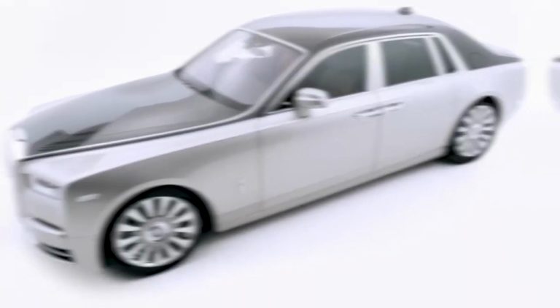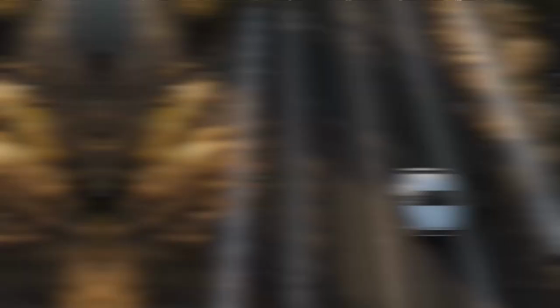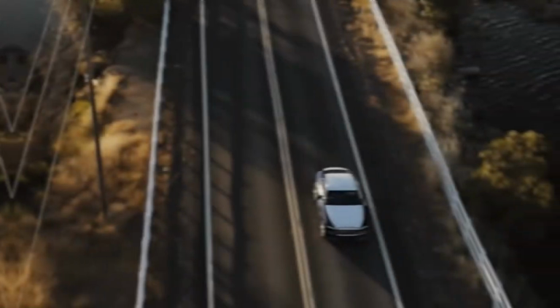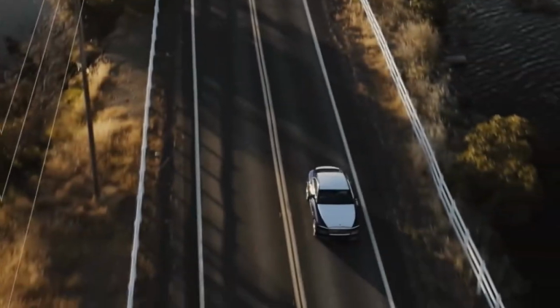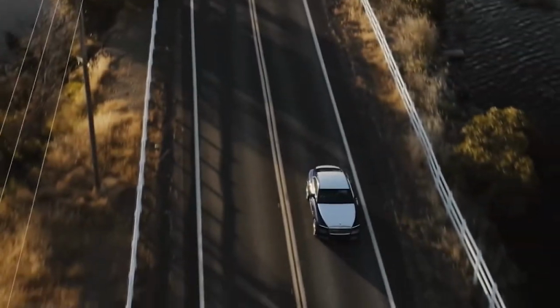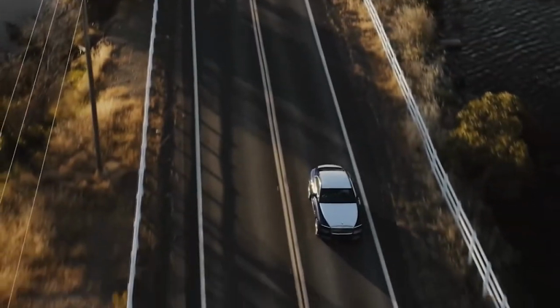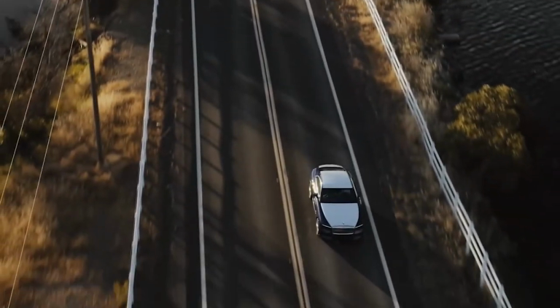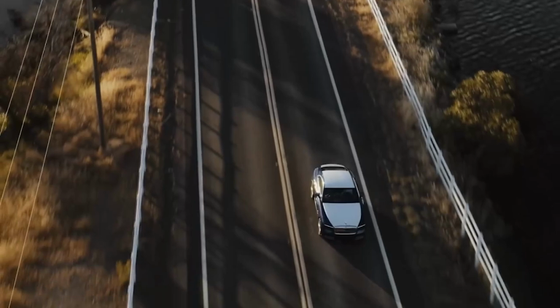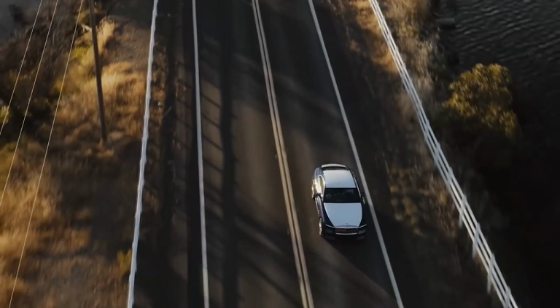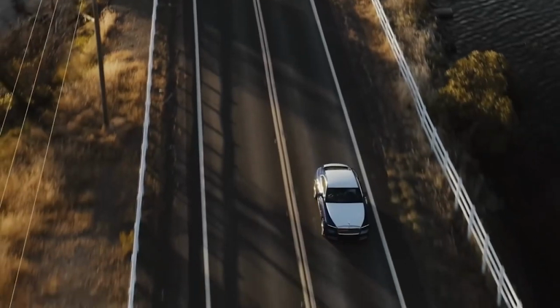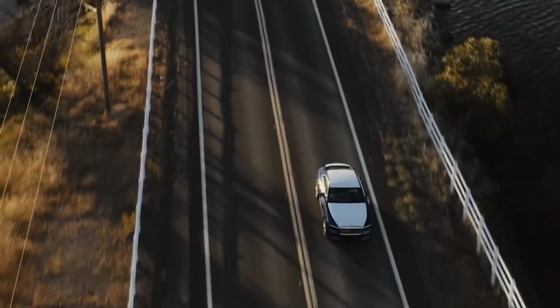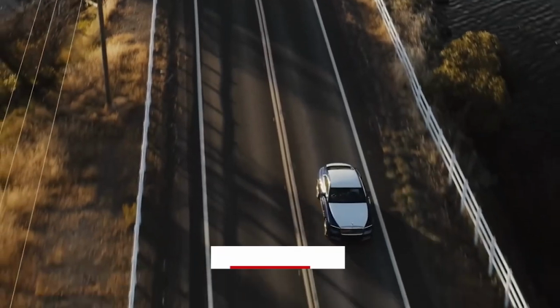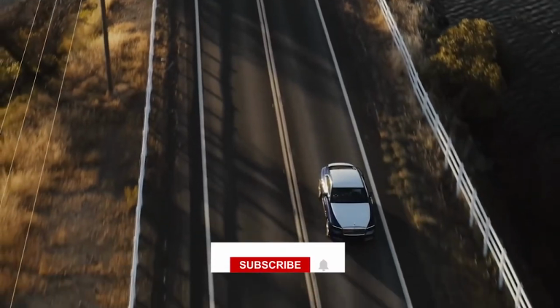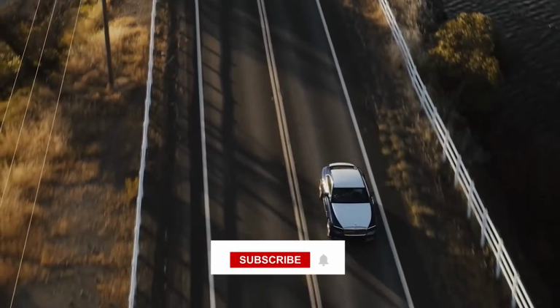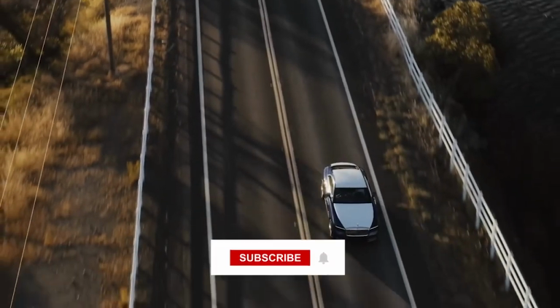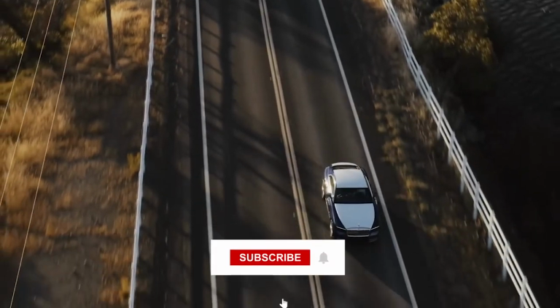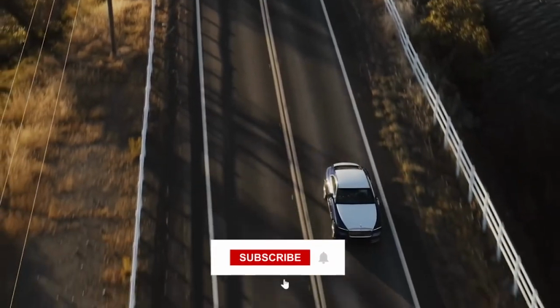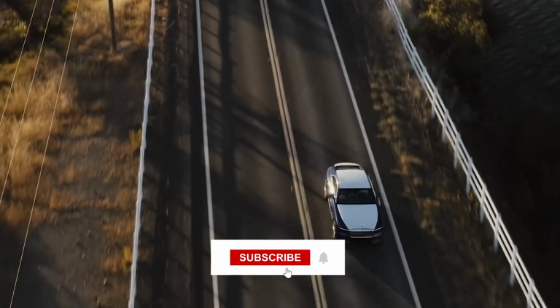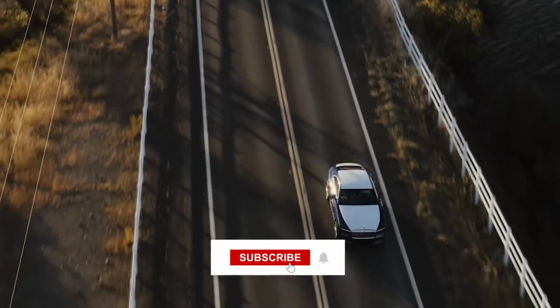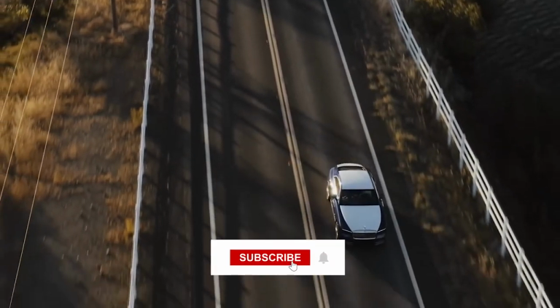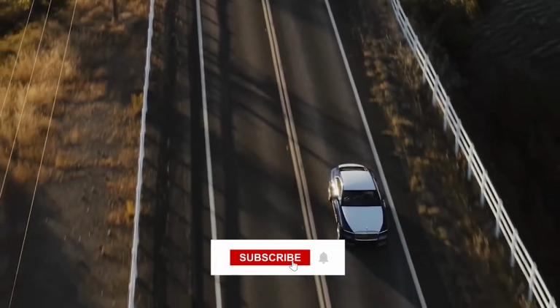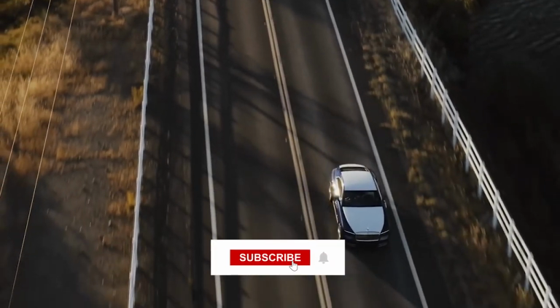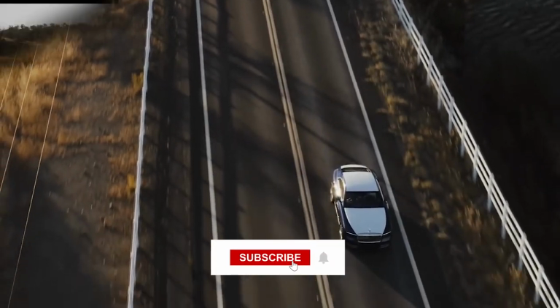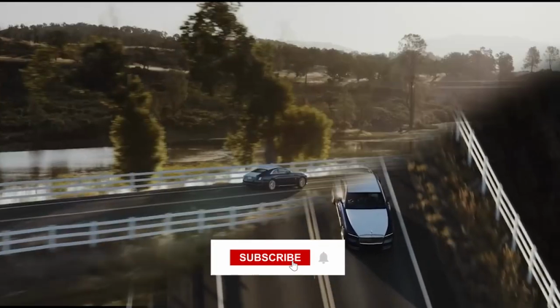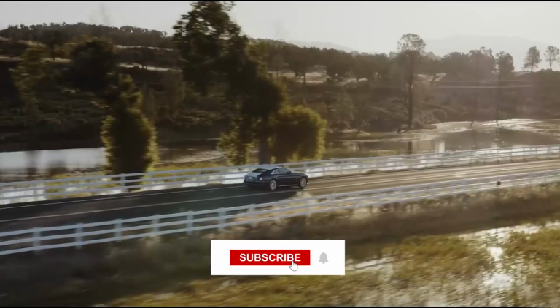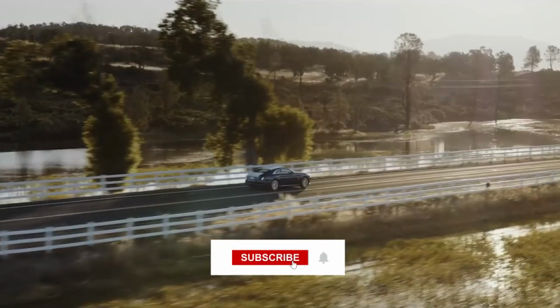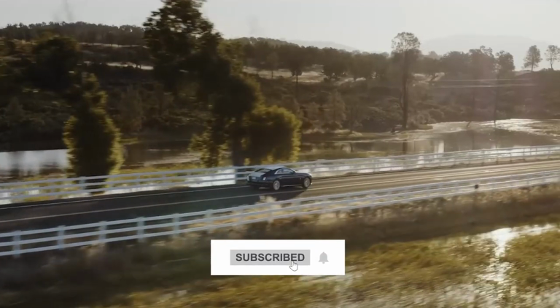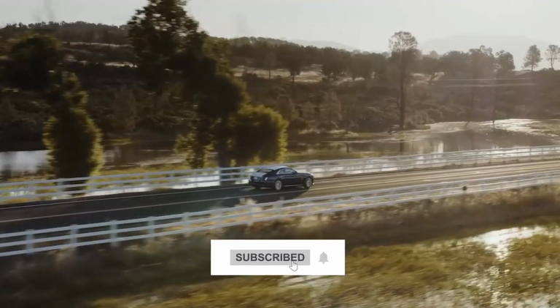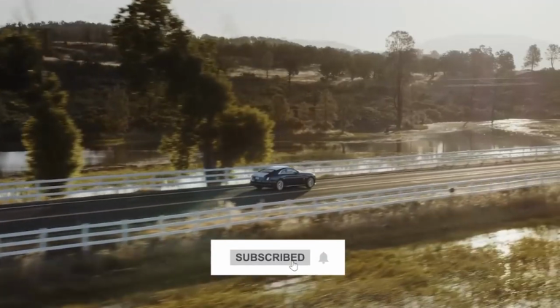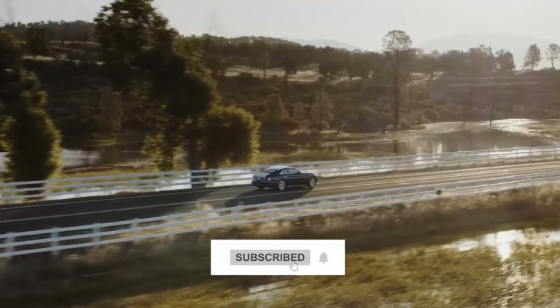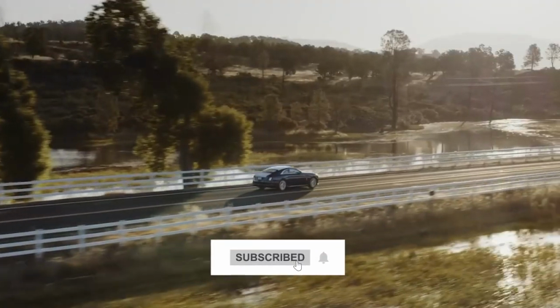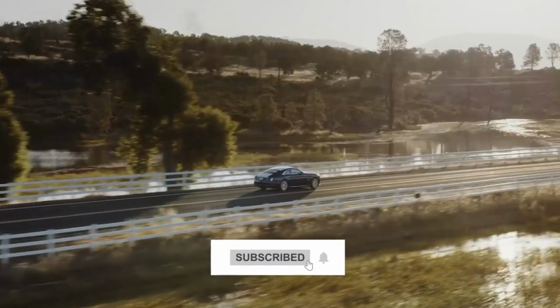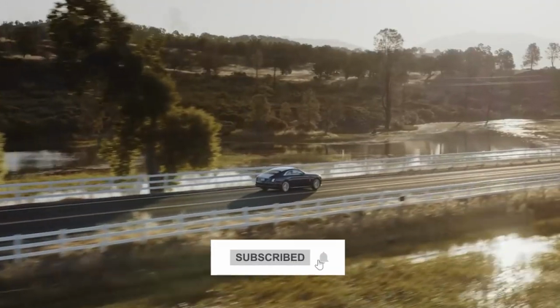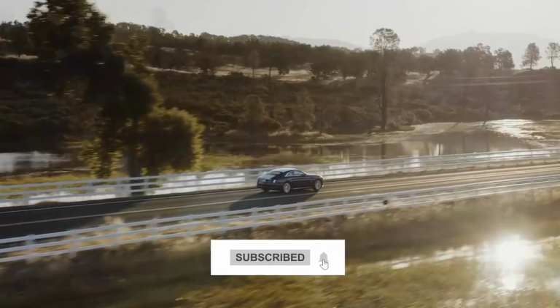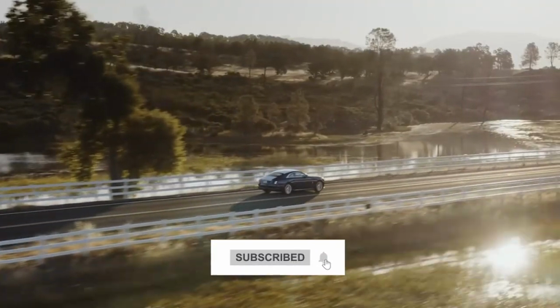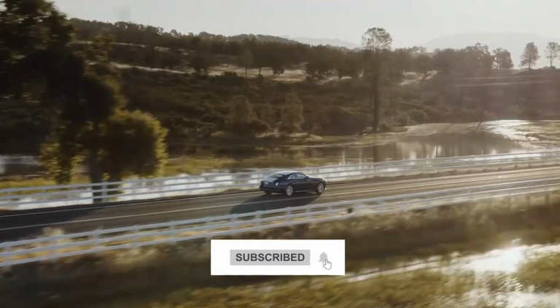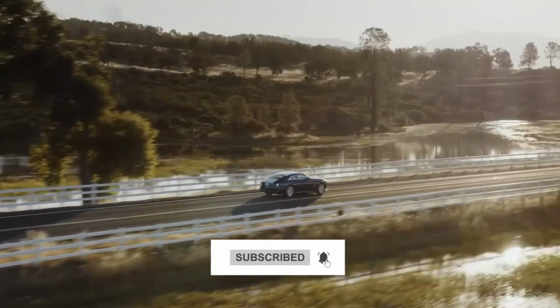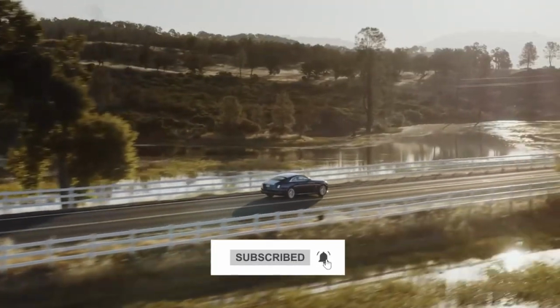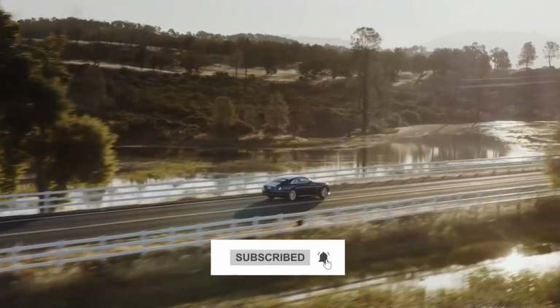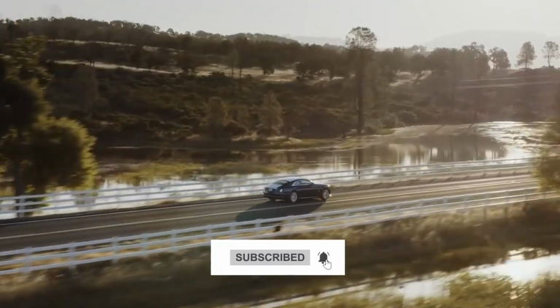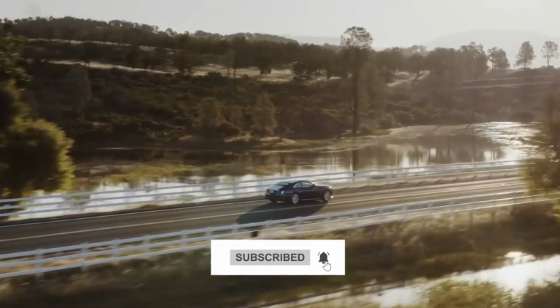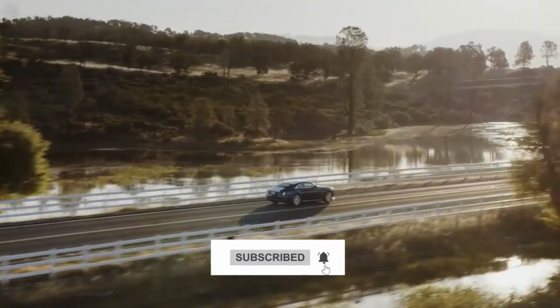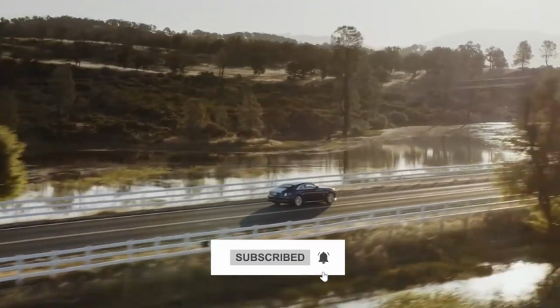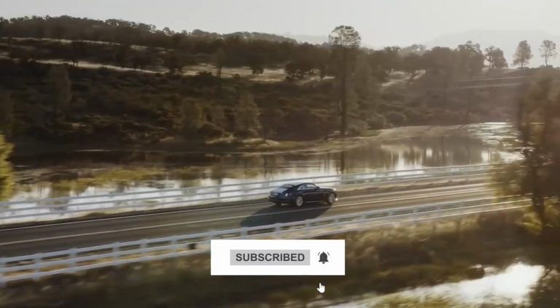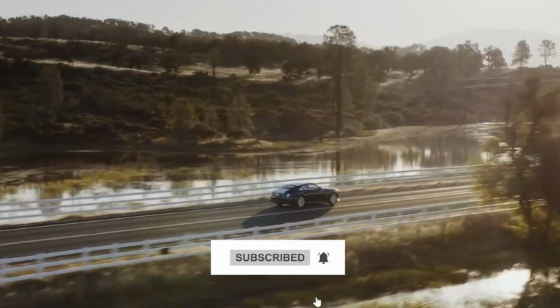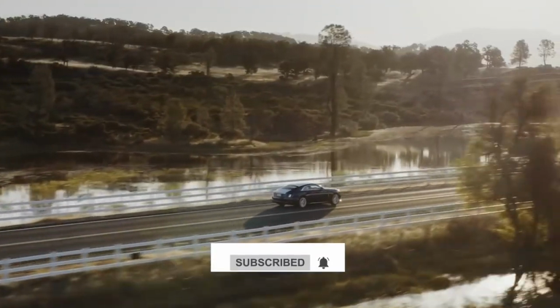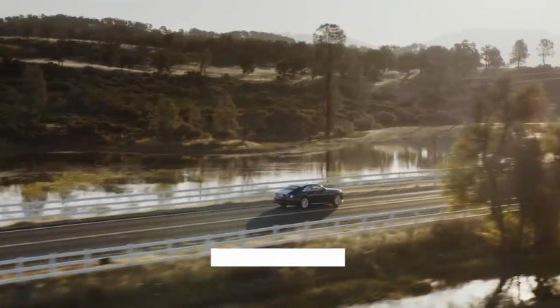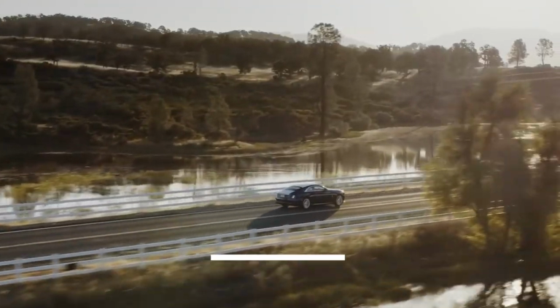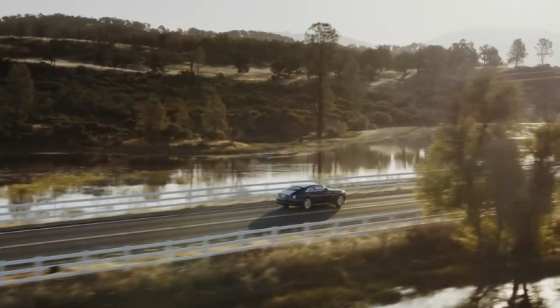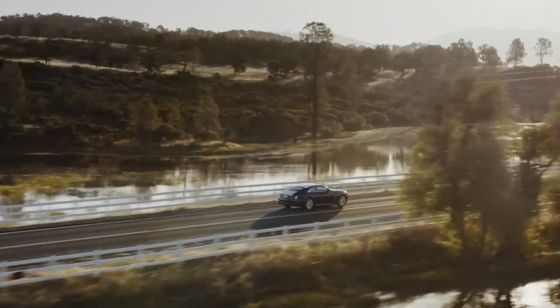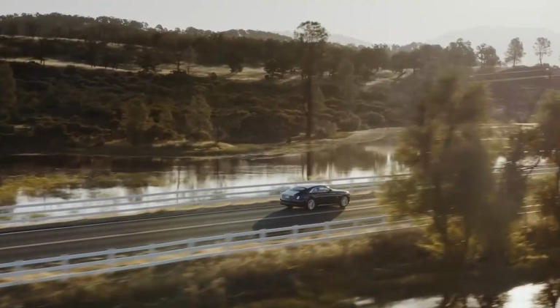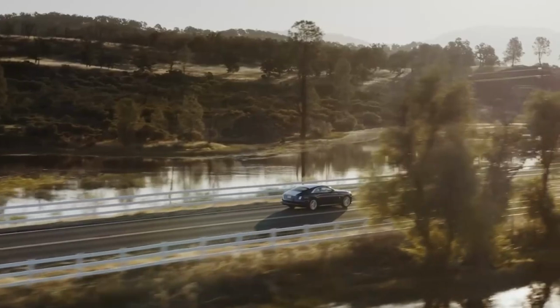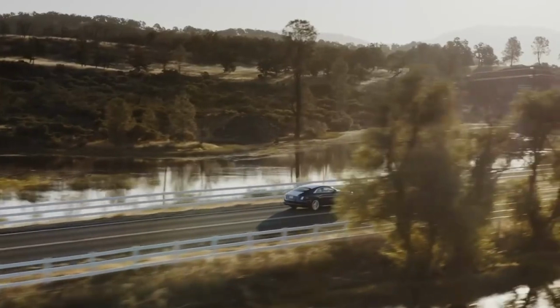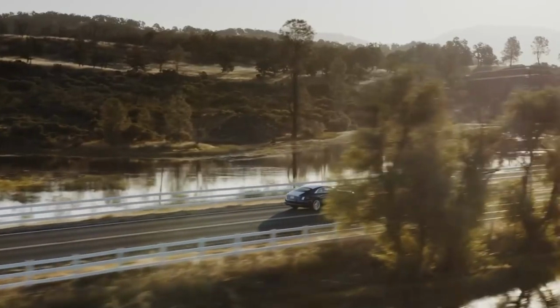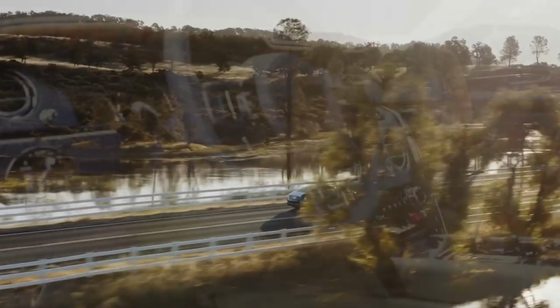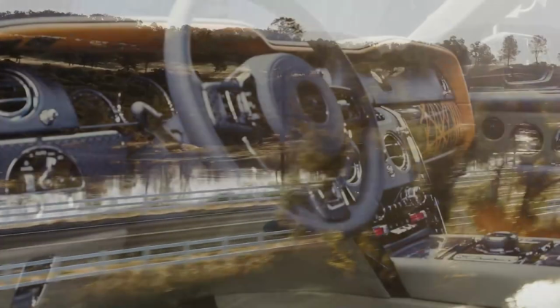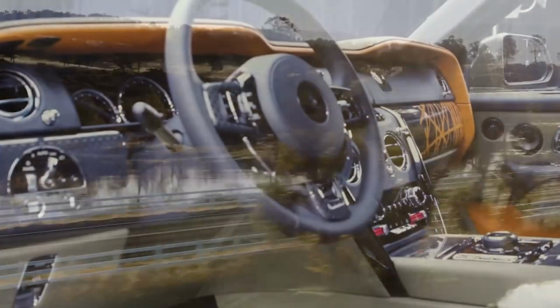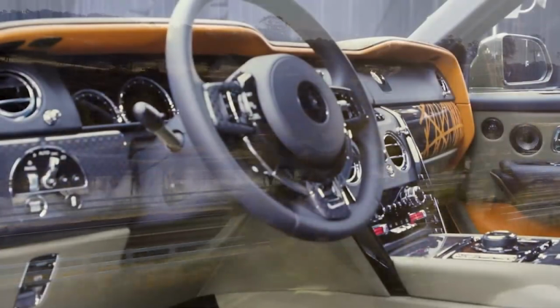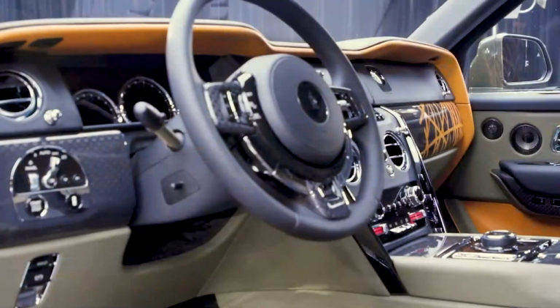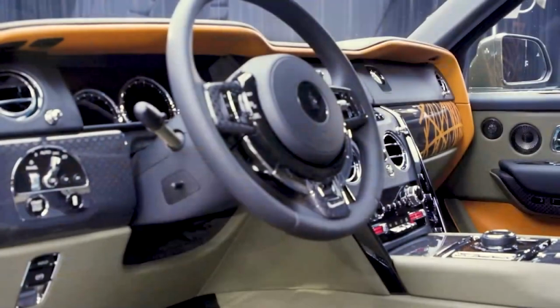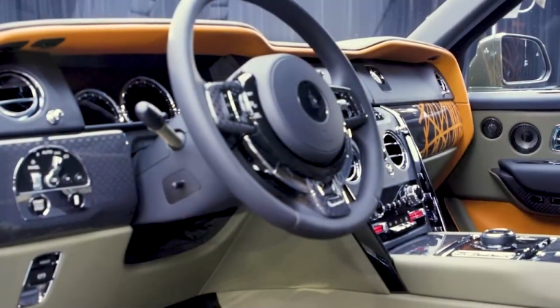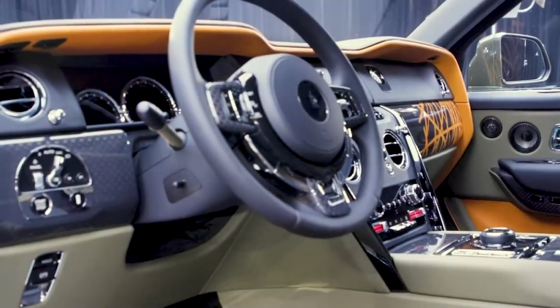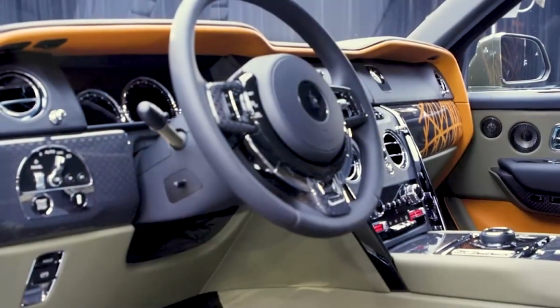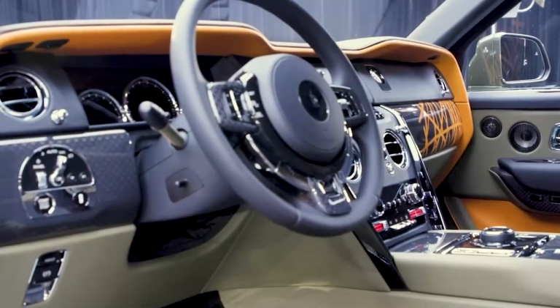Before that, we invite you to subscribe to our channel so that you won't miss any of our future videos. Let's get started.